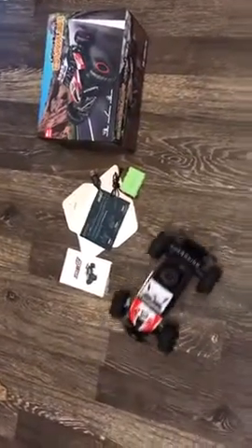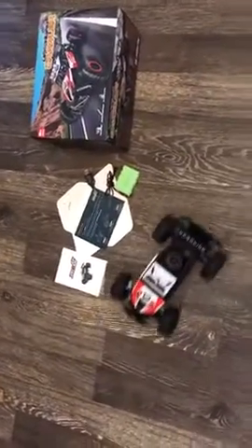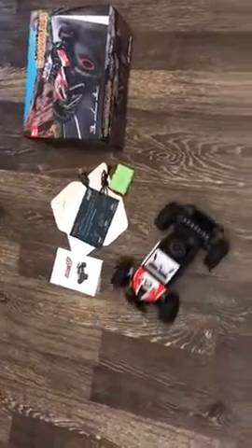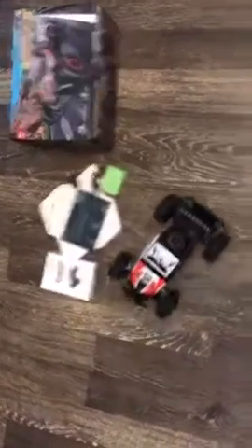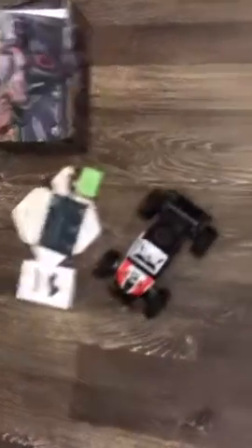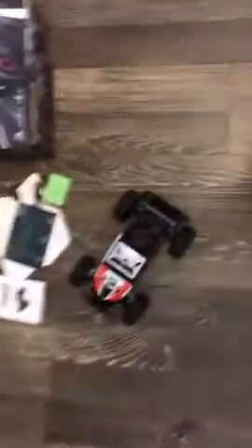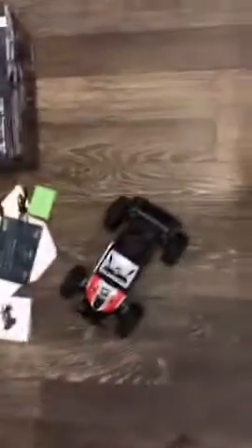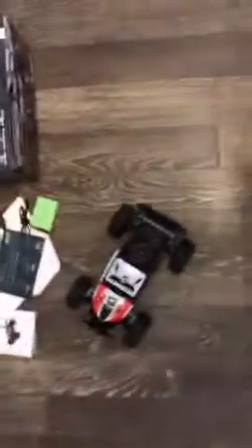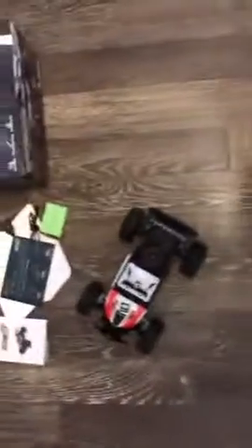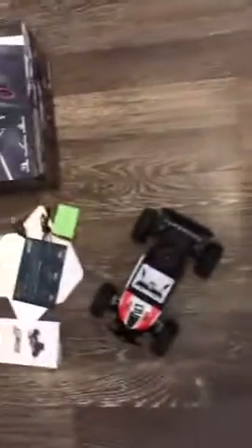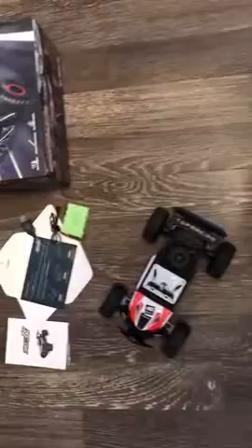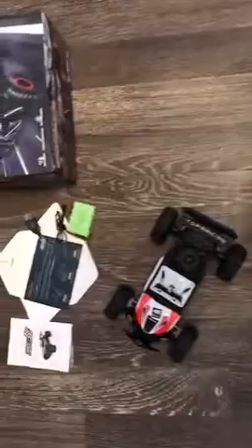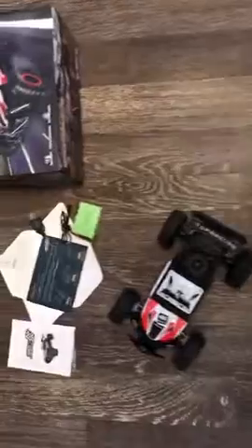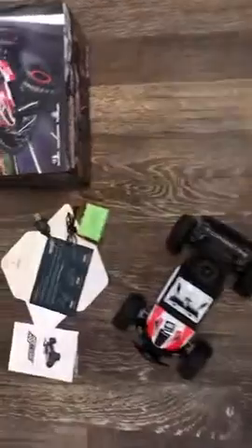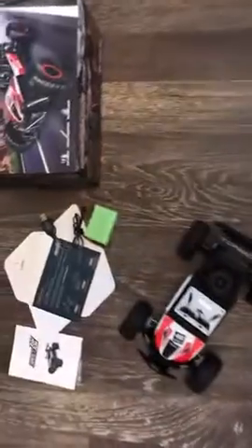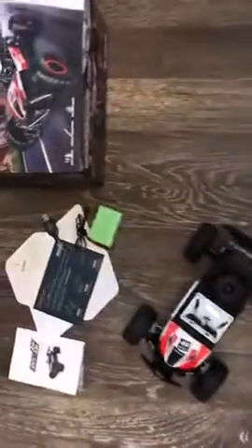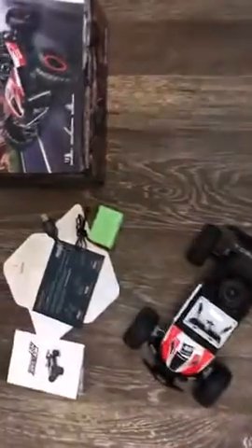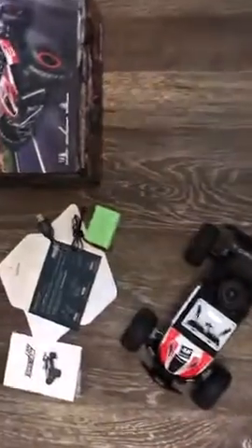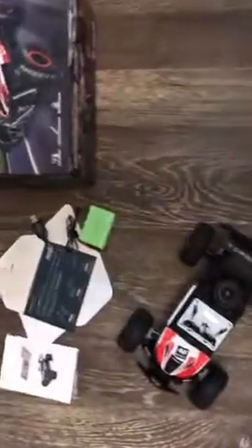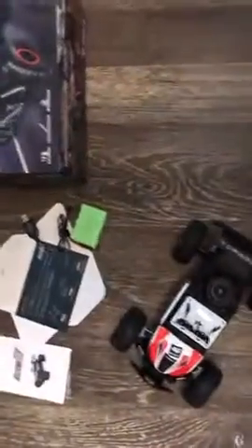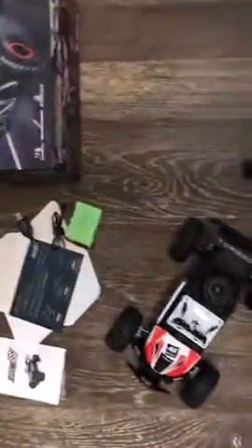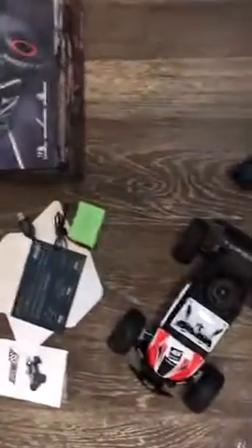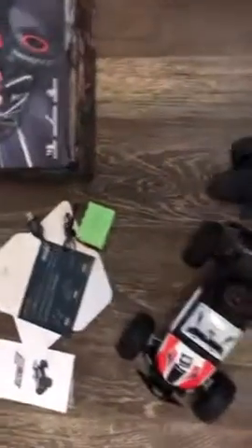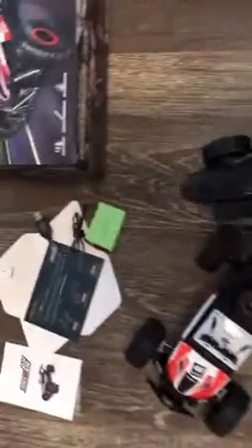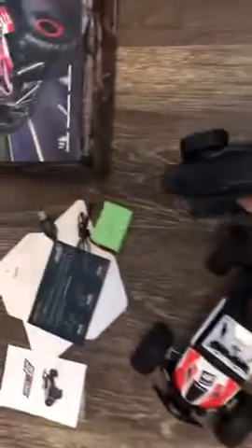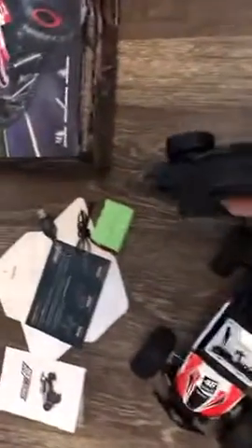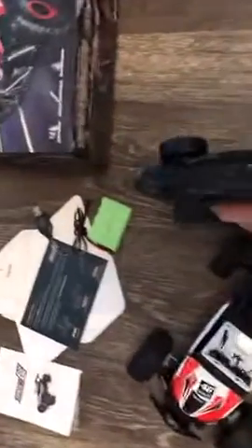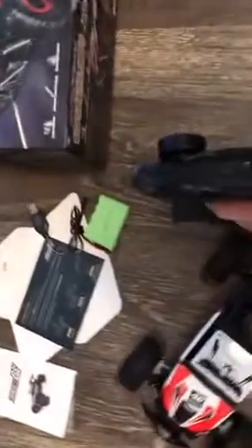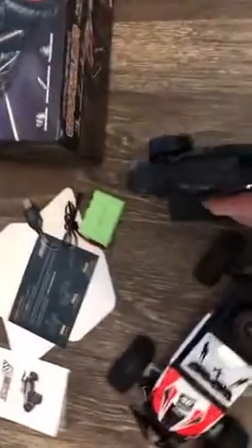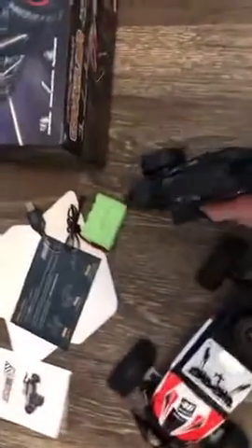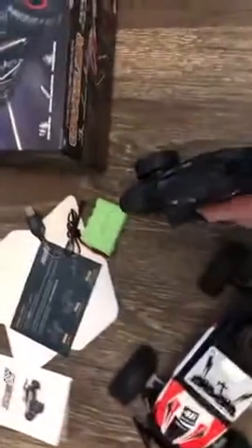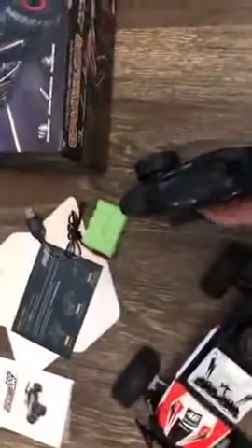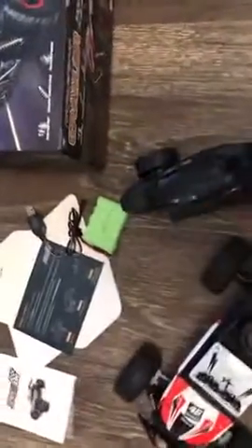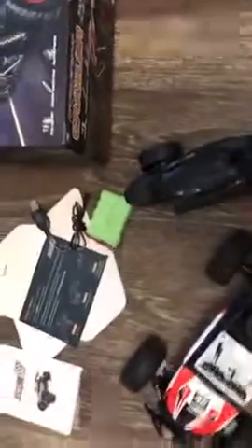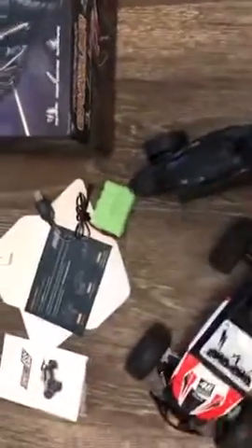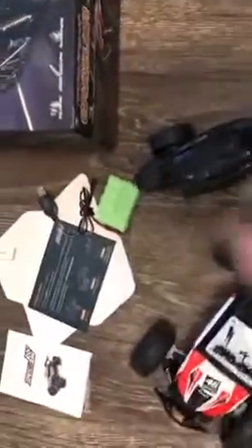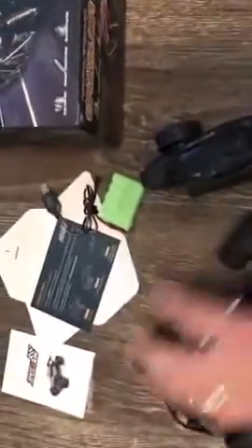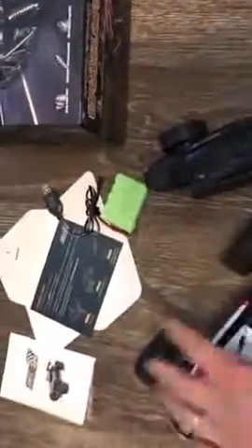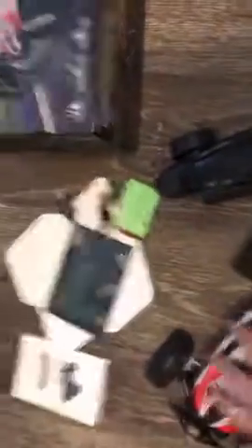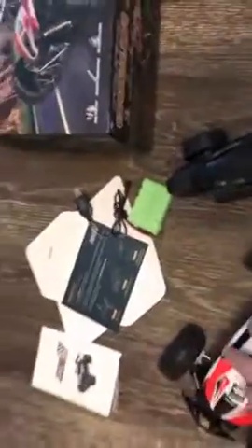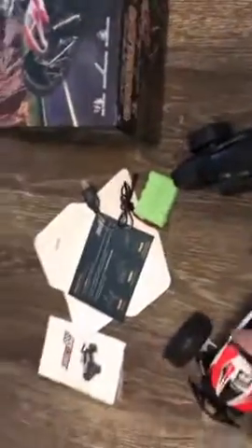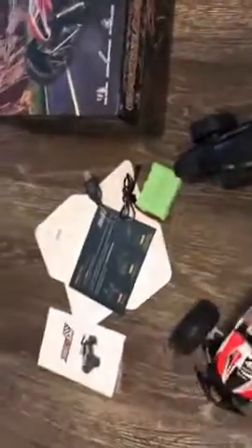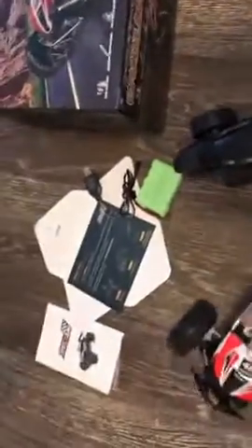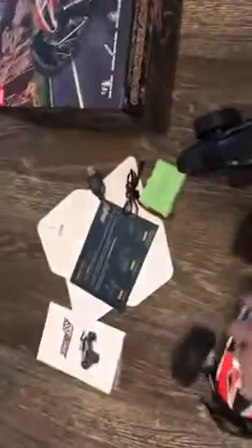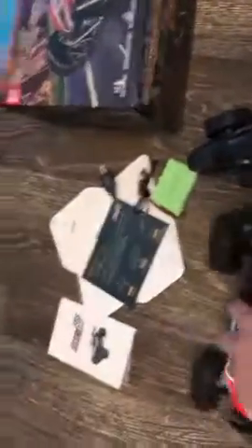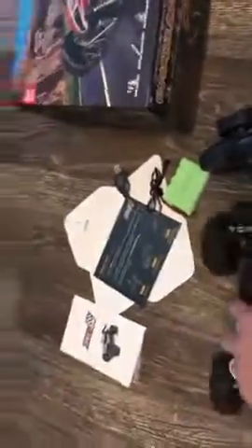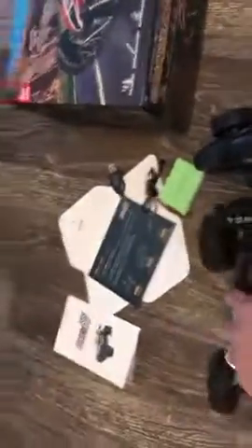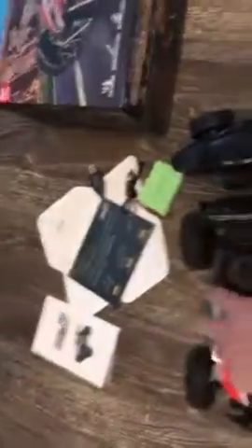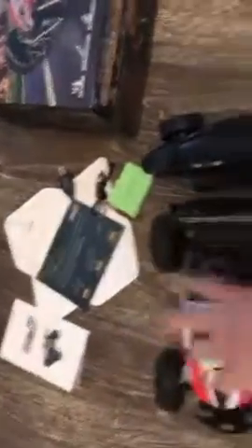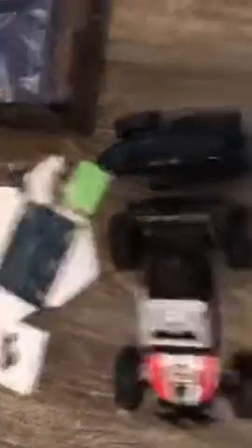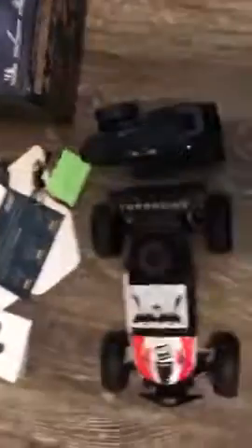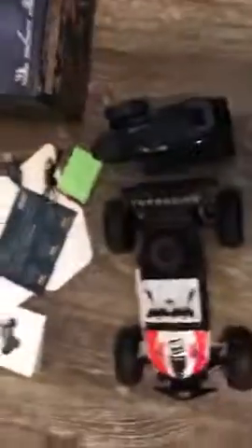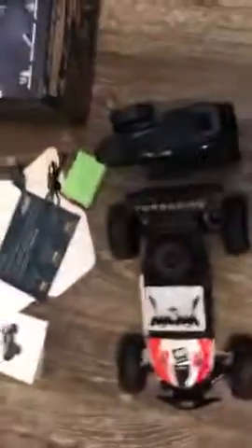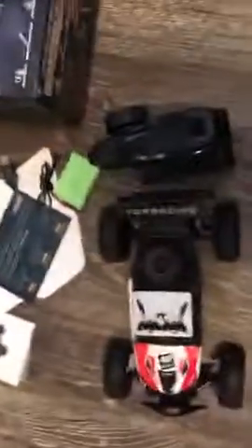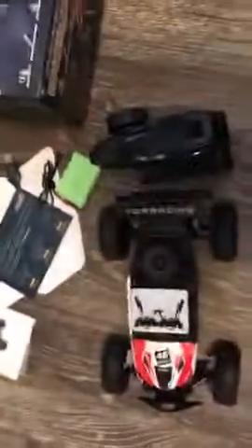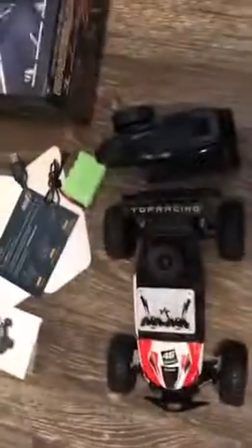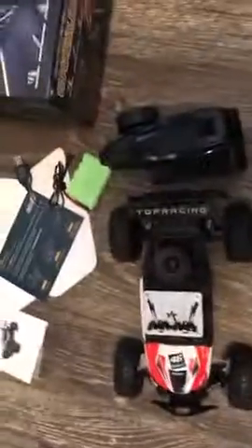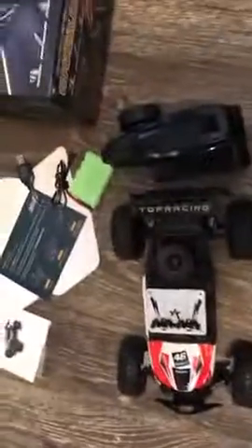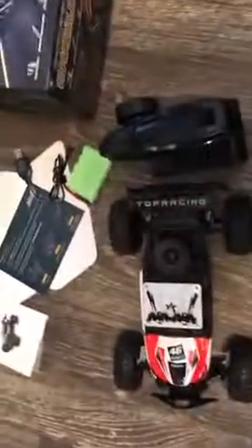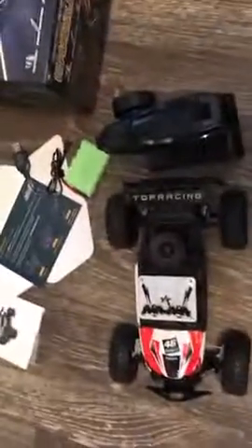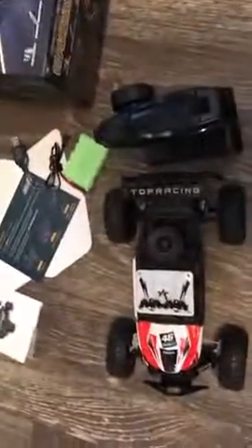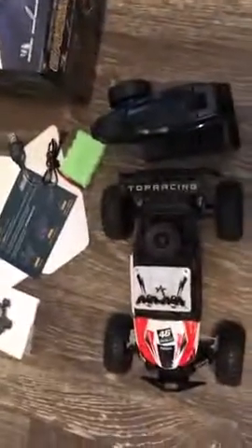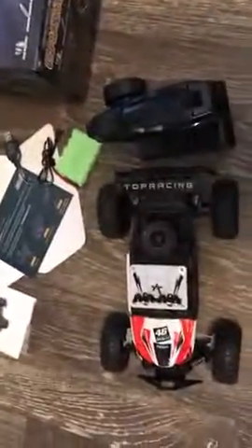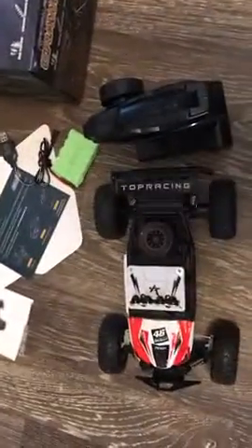Overall it's a pretty decent little RC car. I would definitely recommend it.